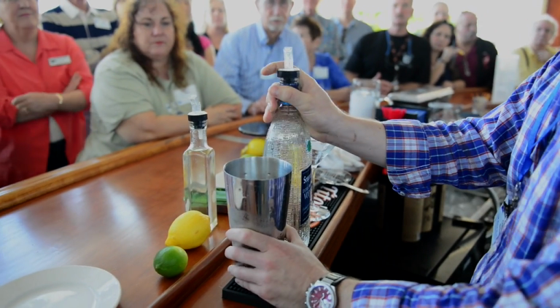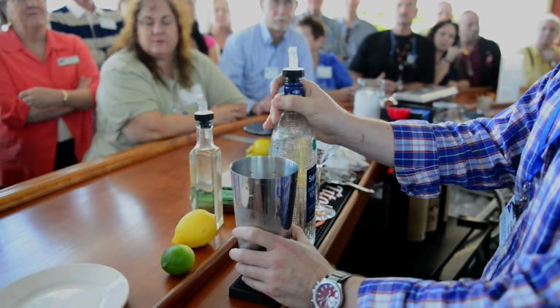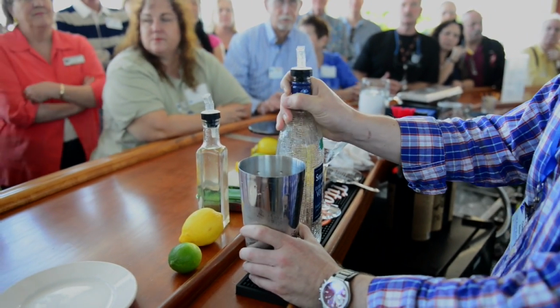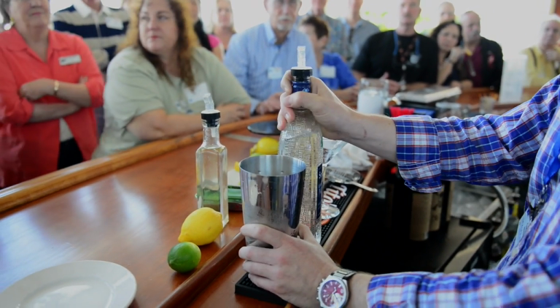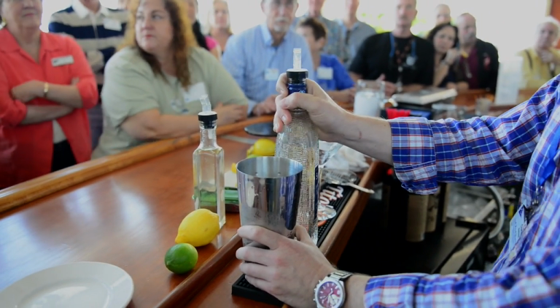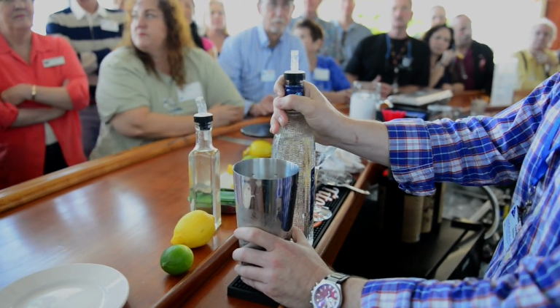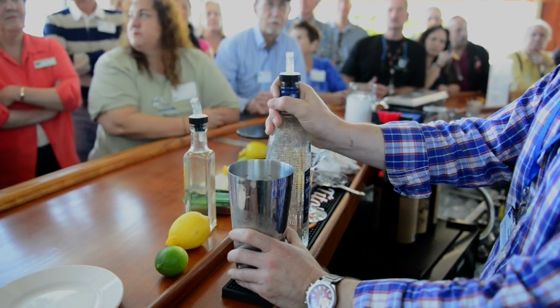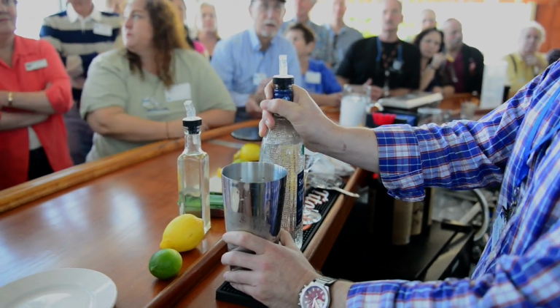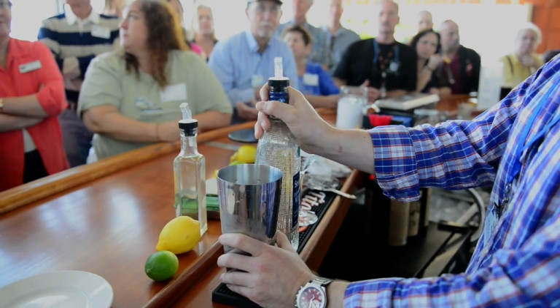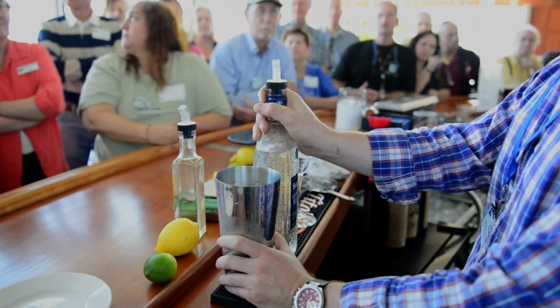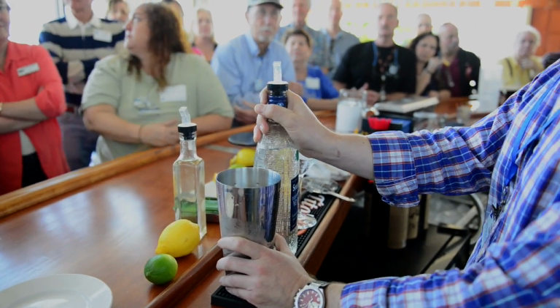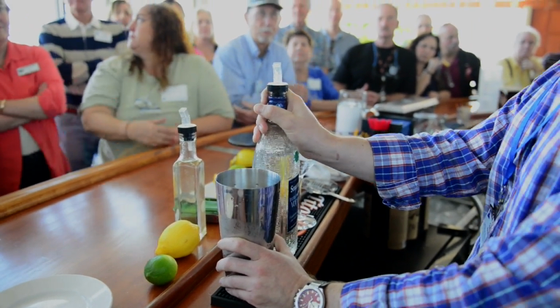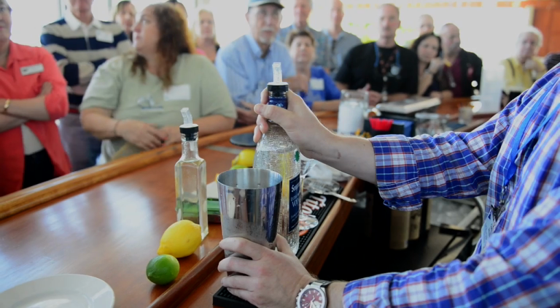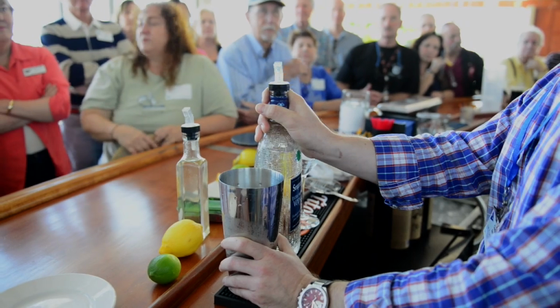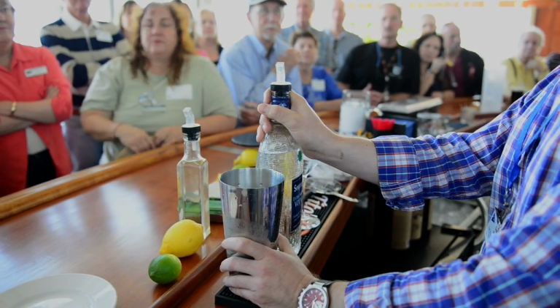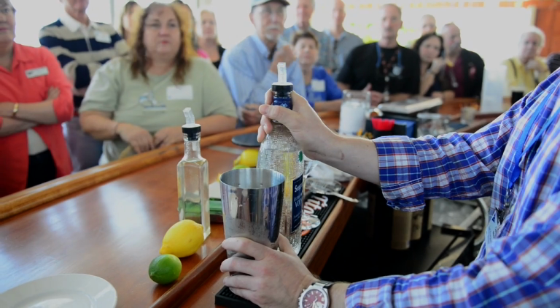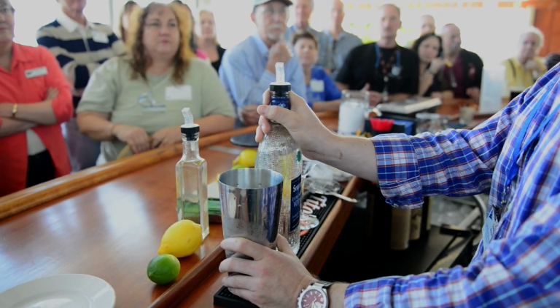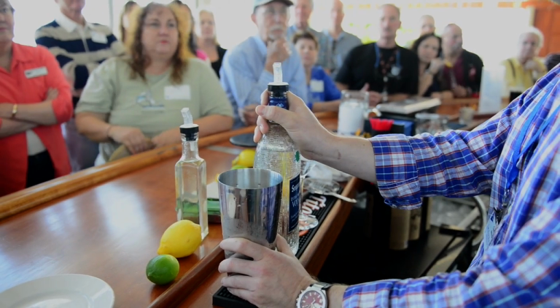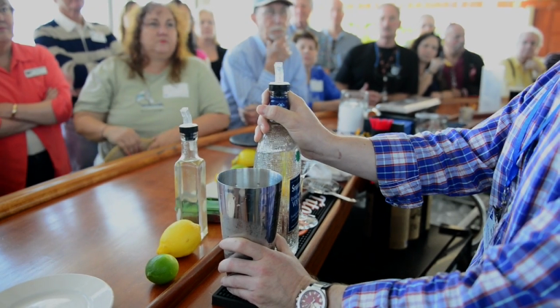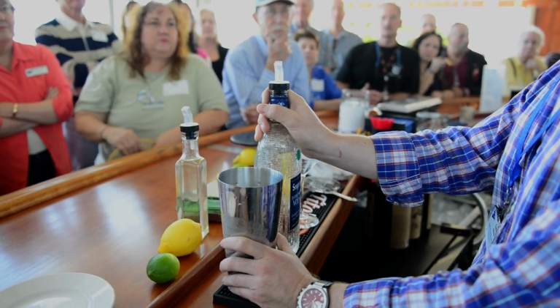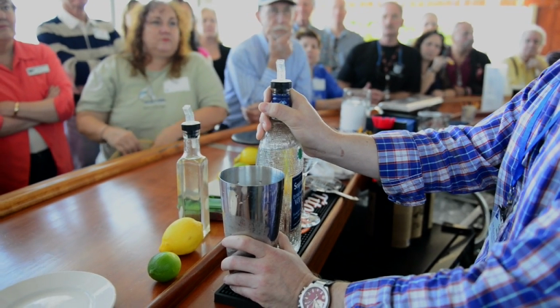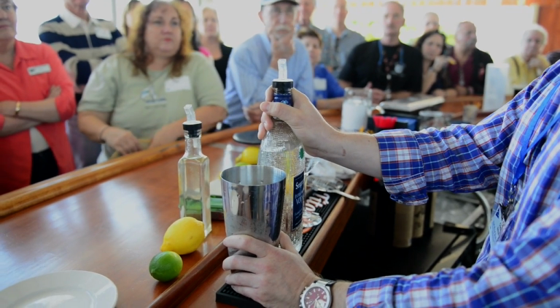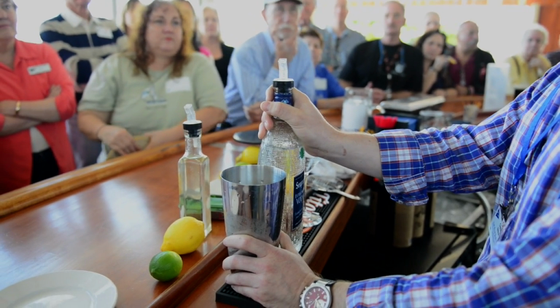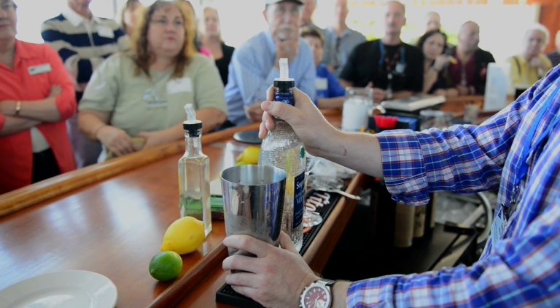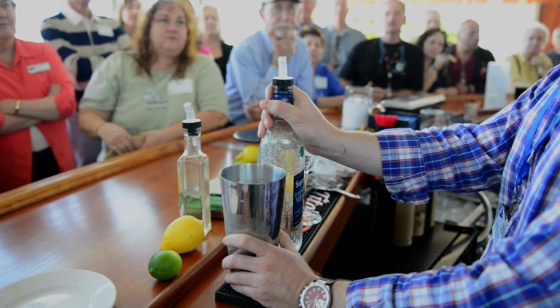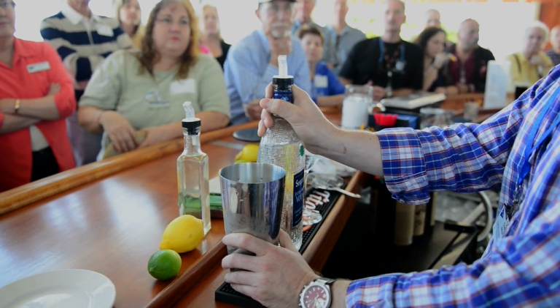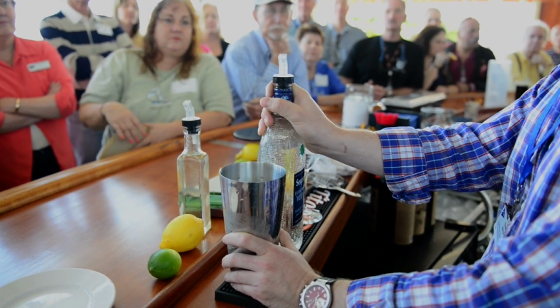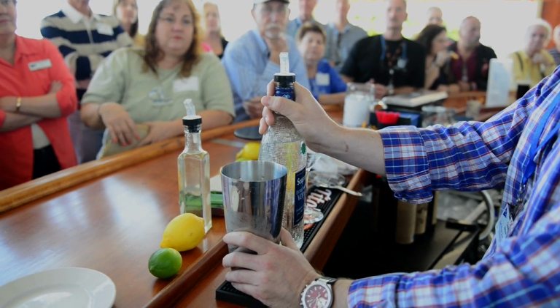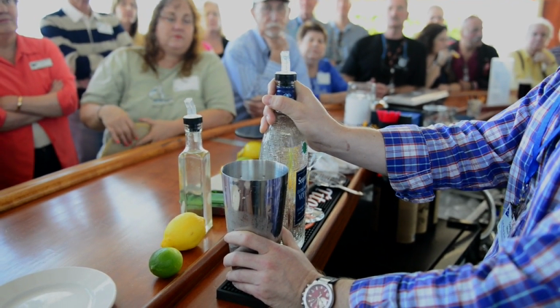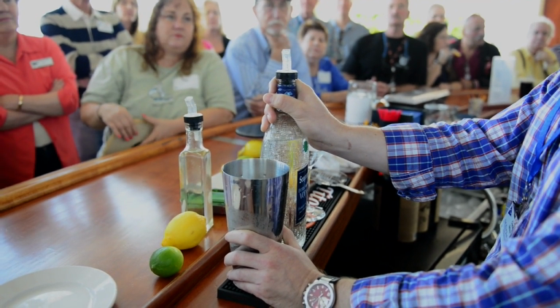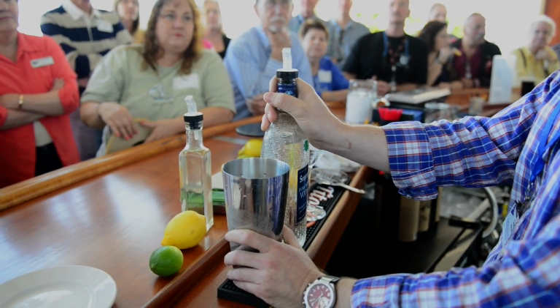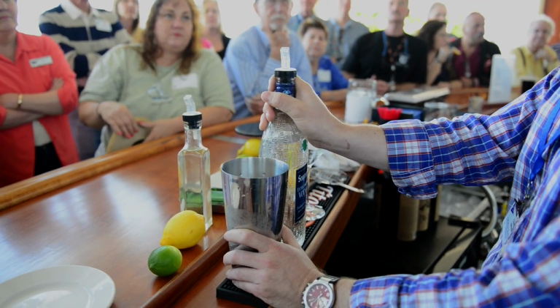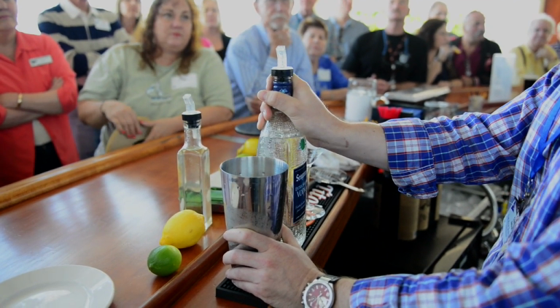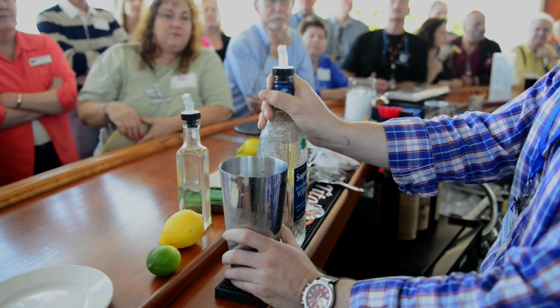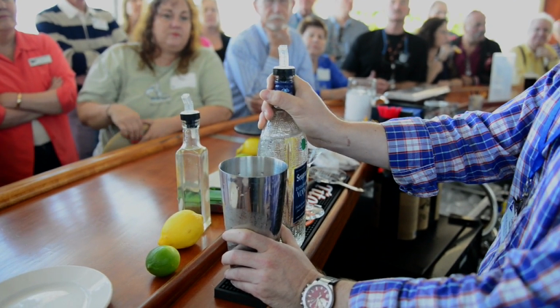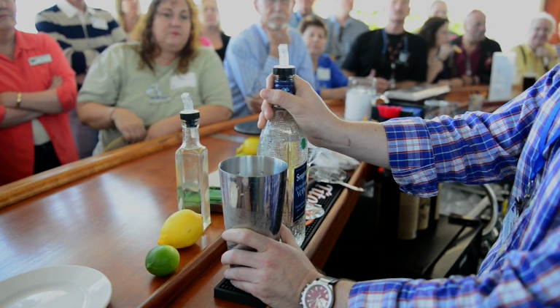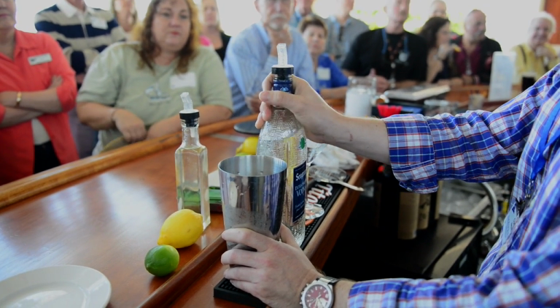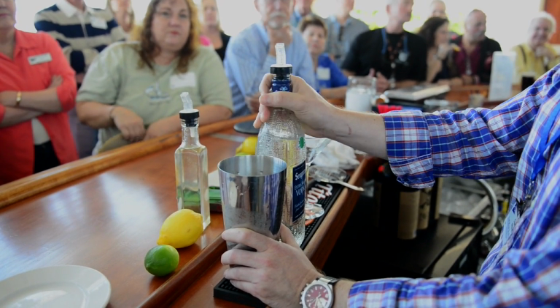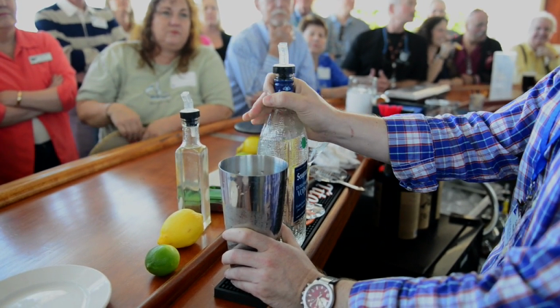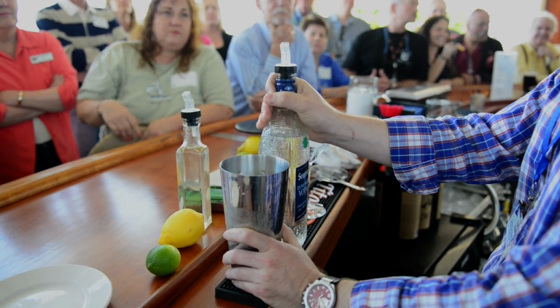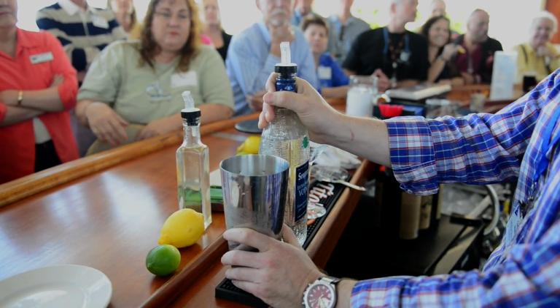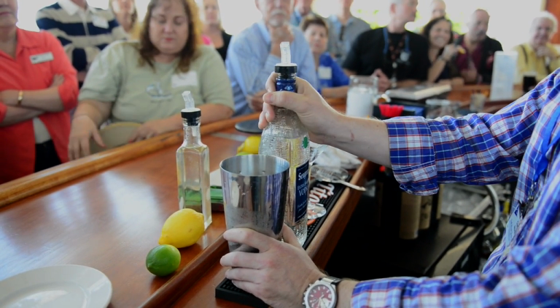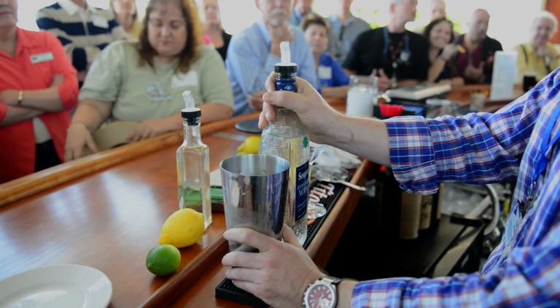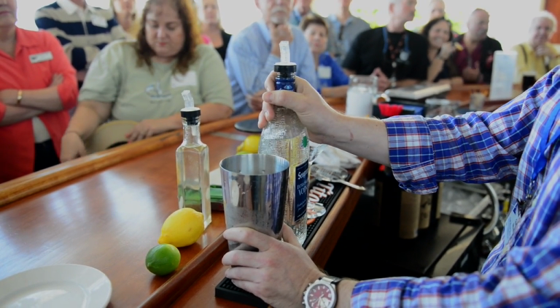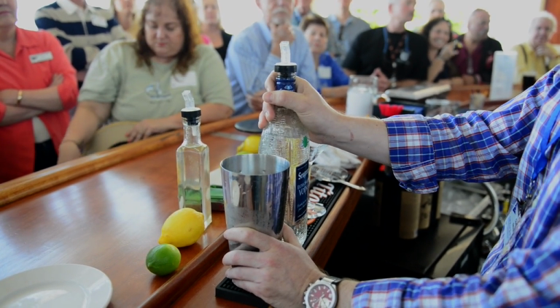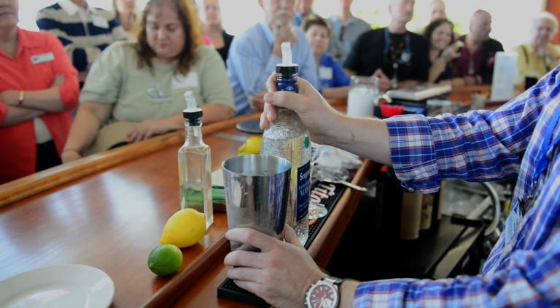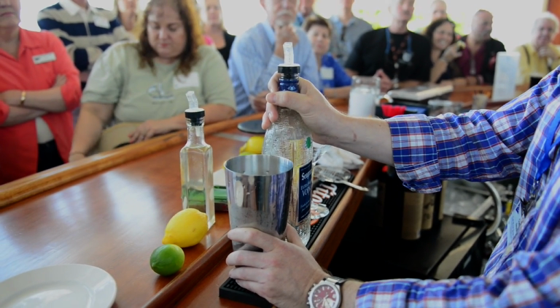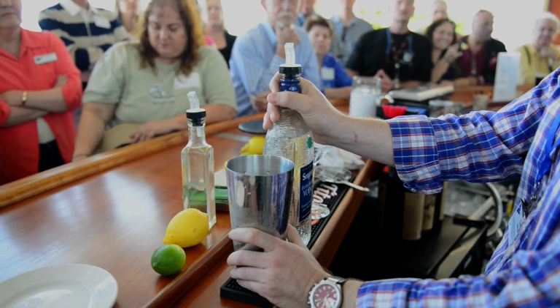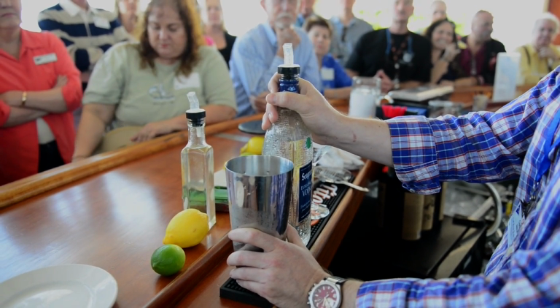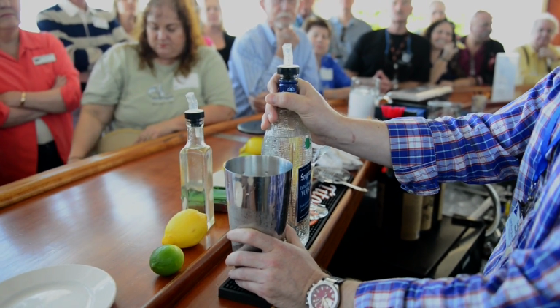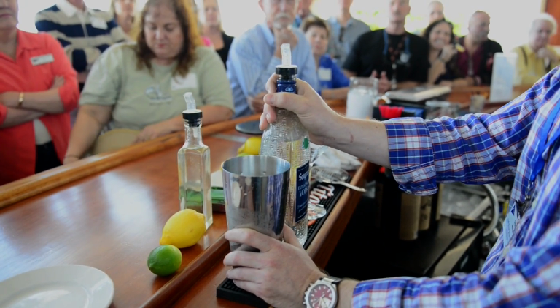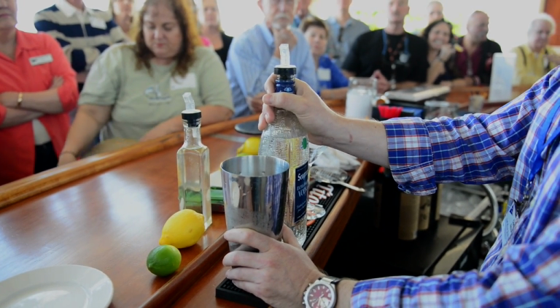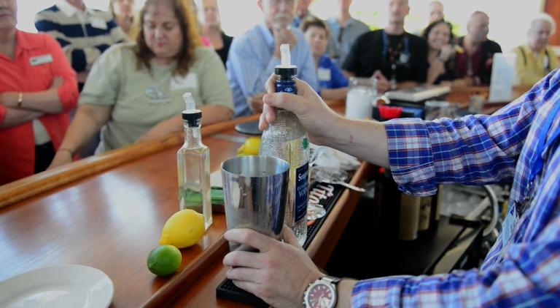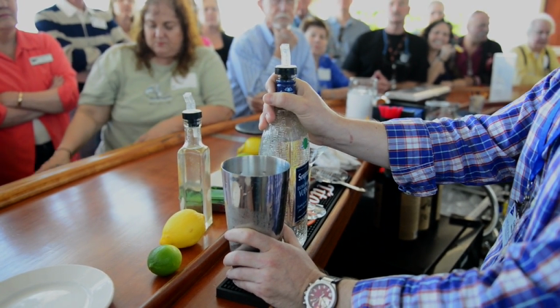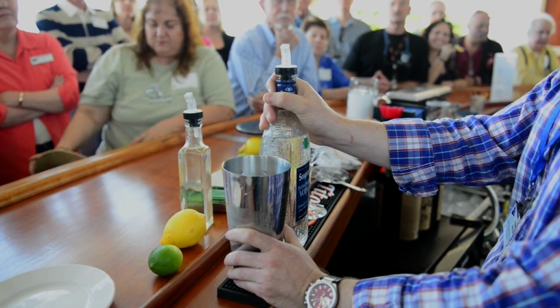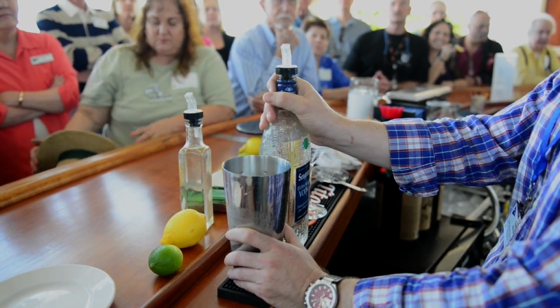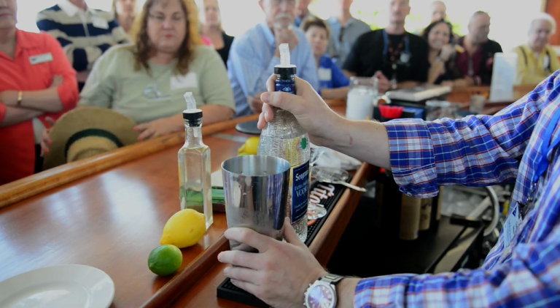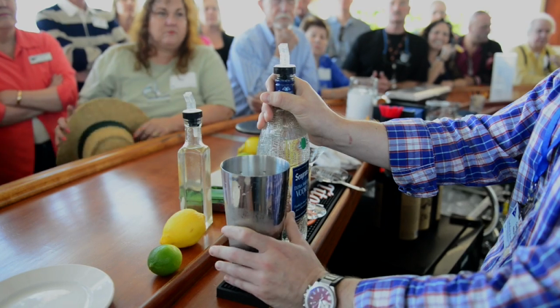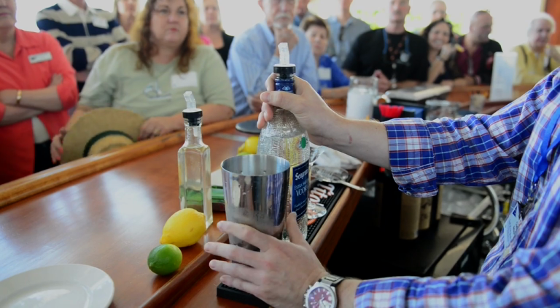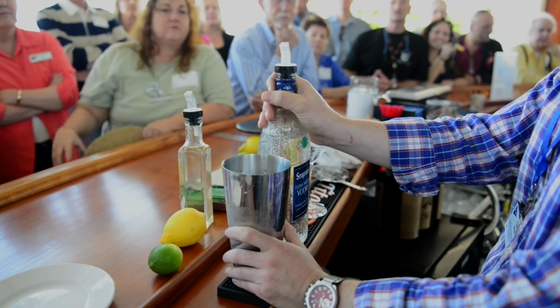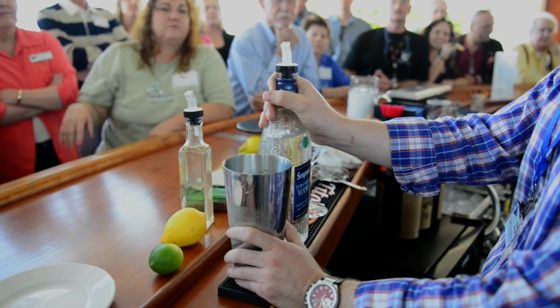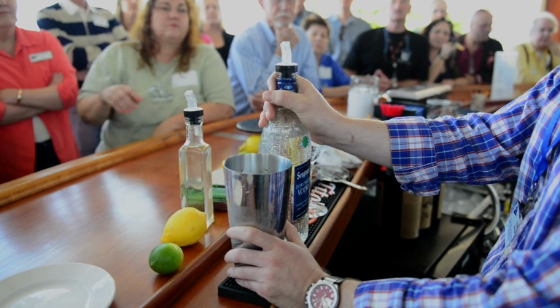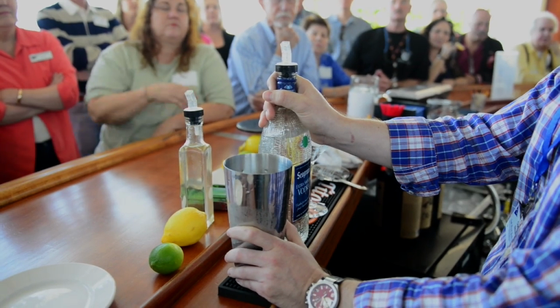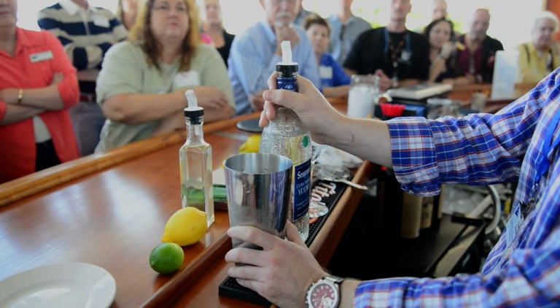So, anything with citrus or fruit is always shaken. And anything that's just up — like martinis or anything with no citrus — is stirred.